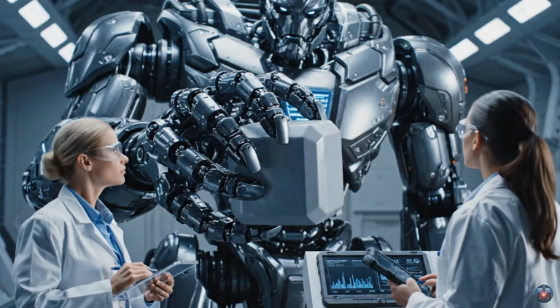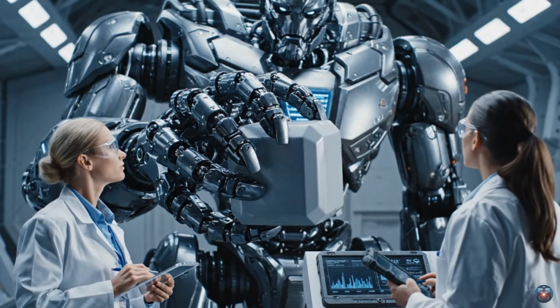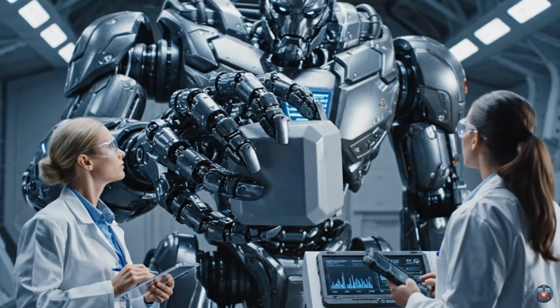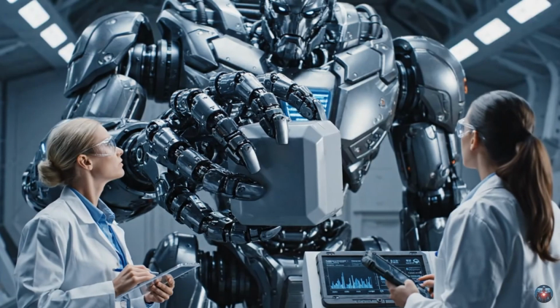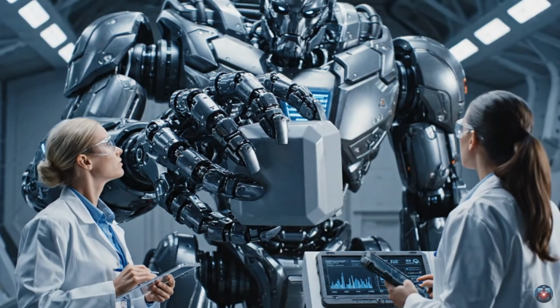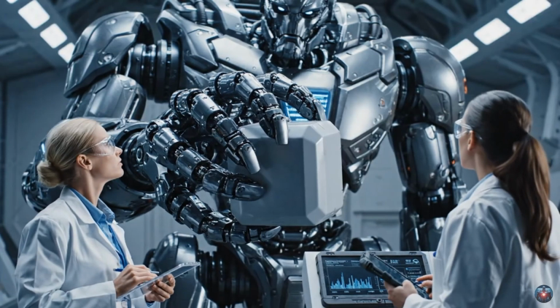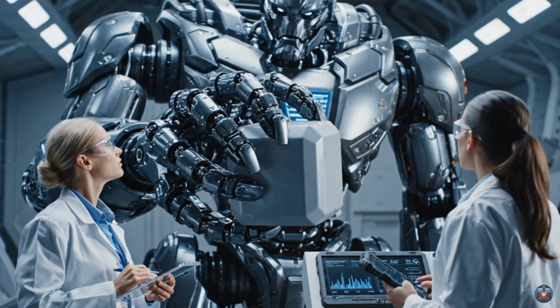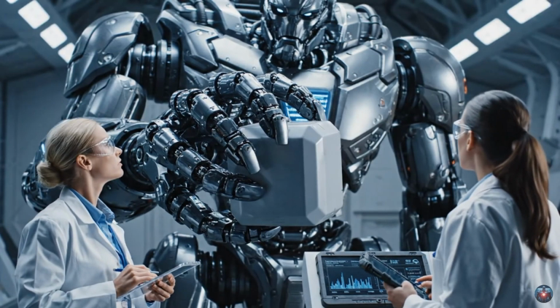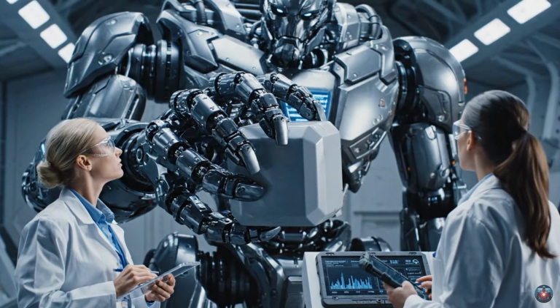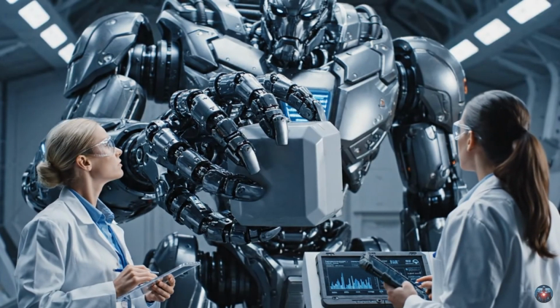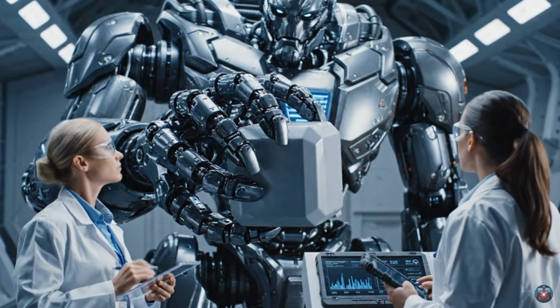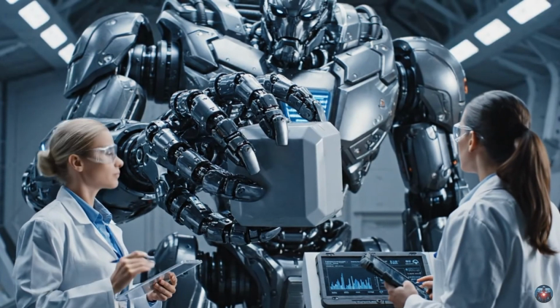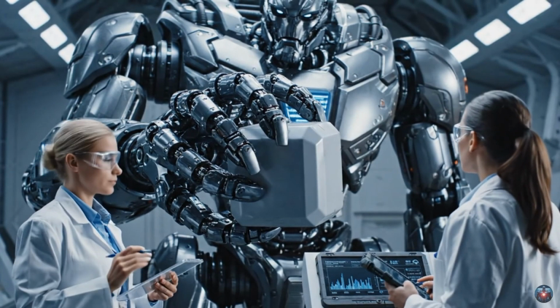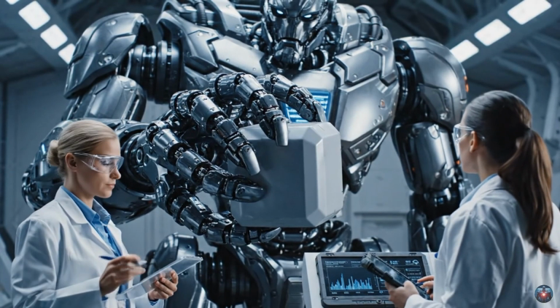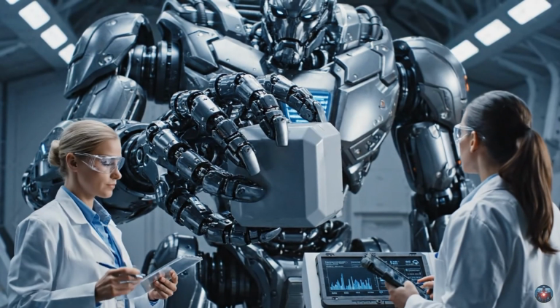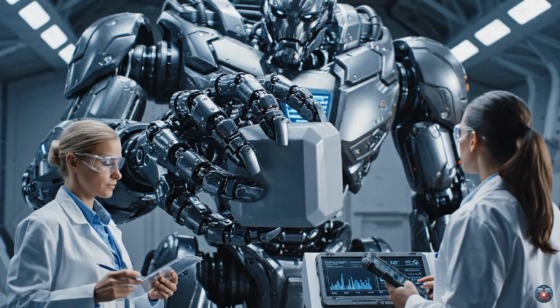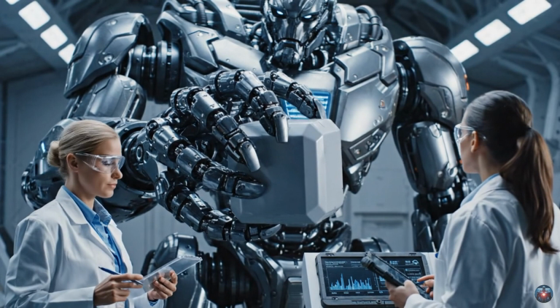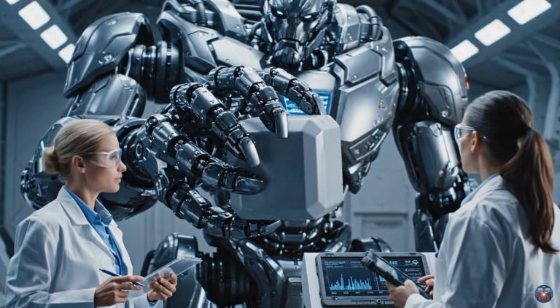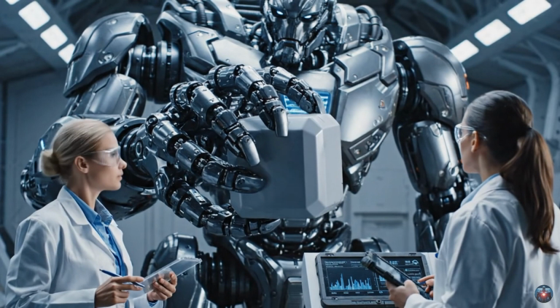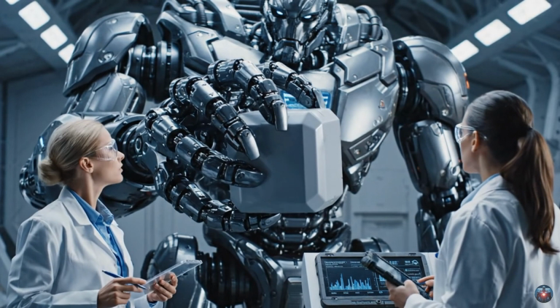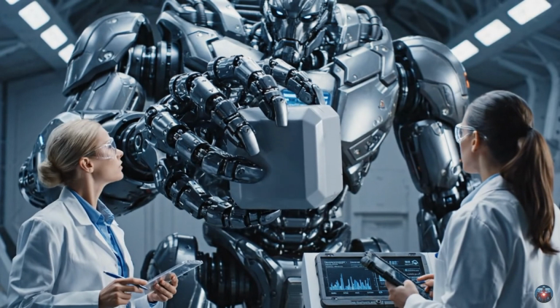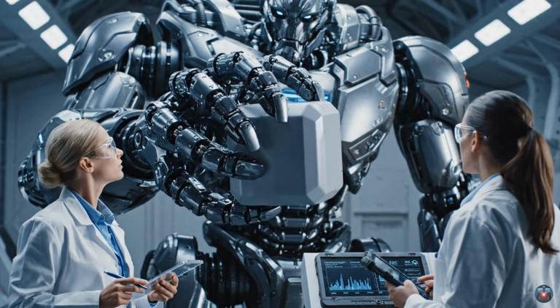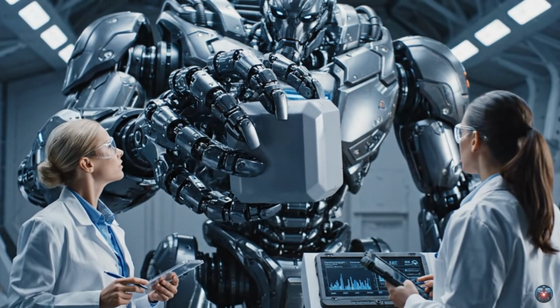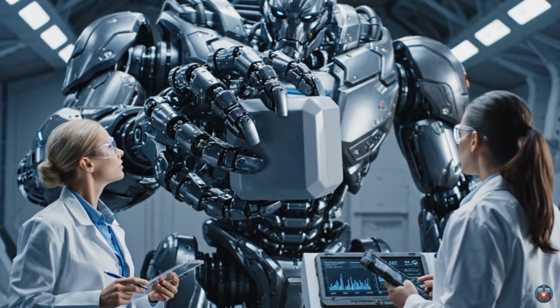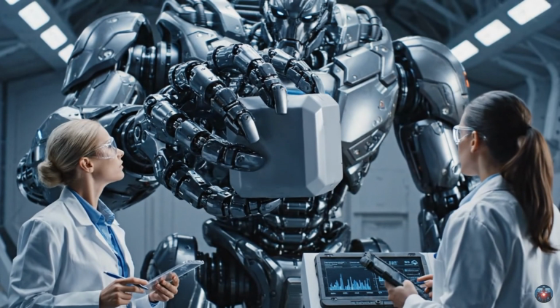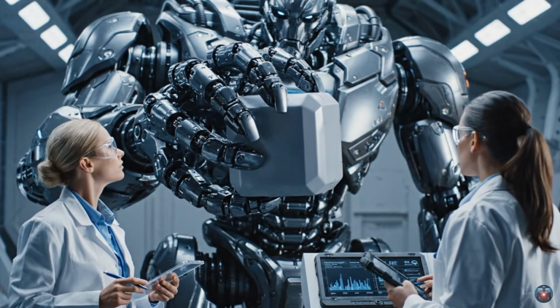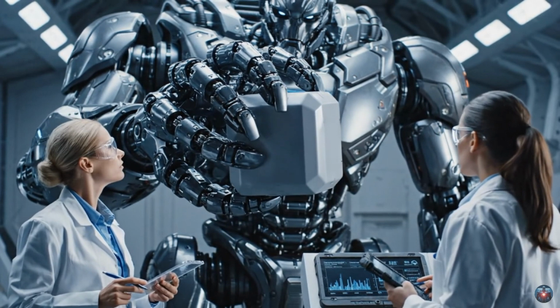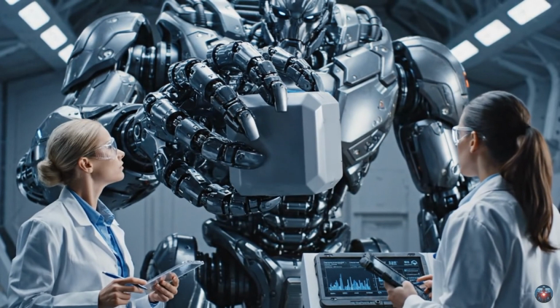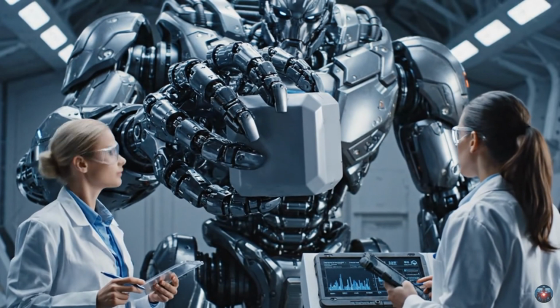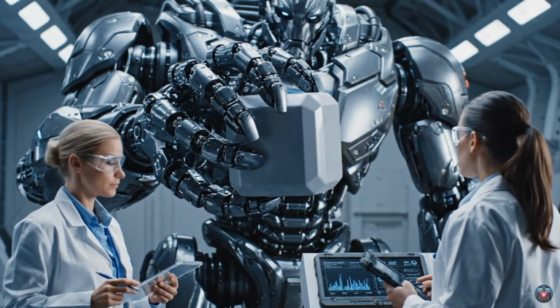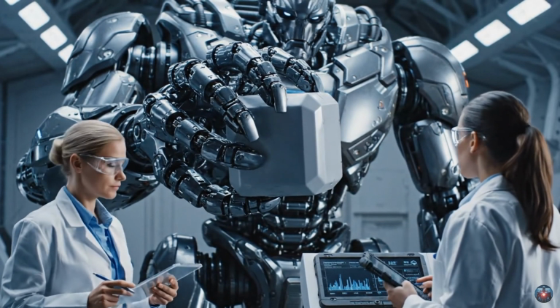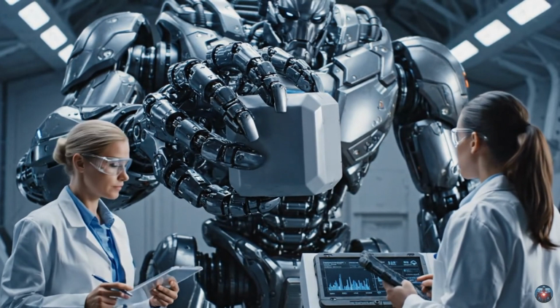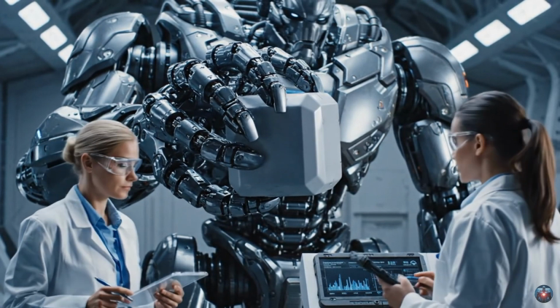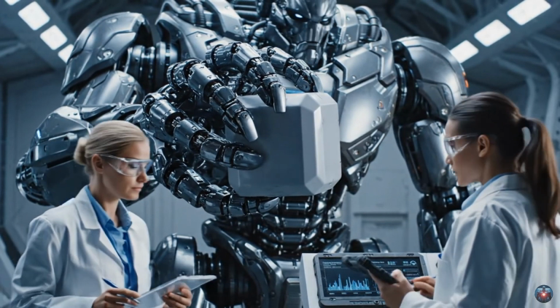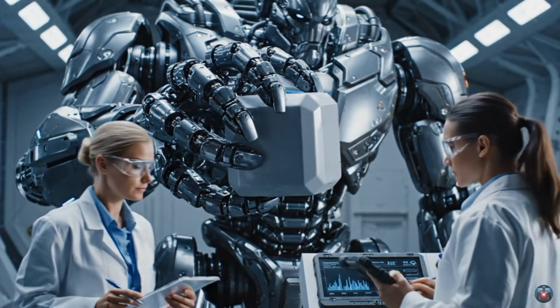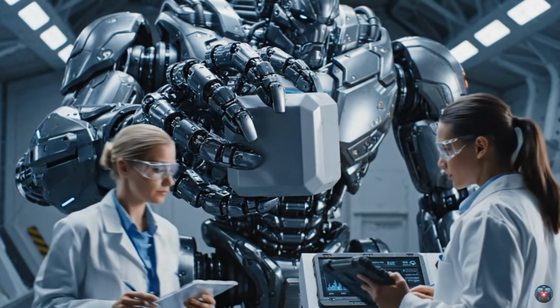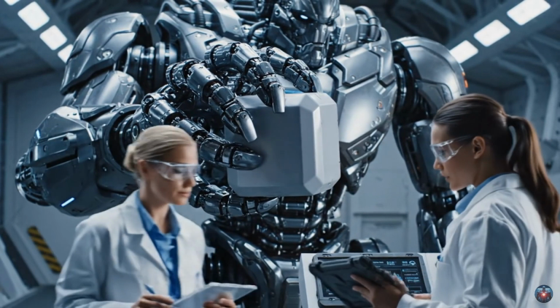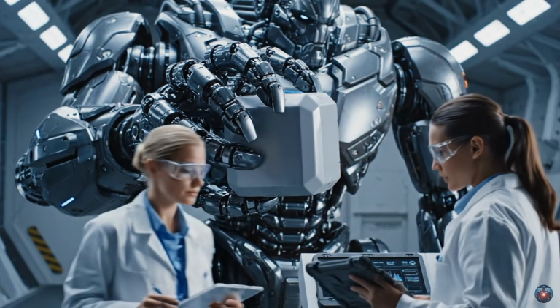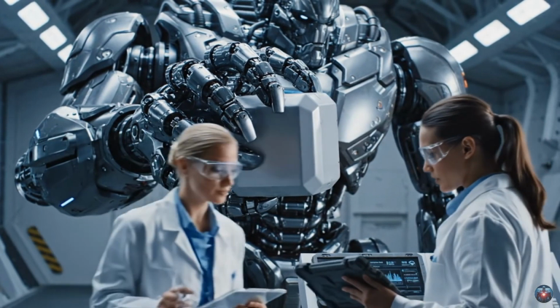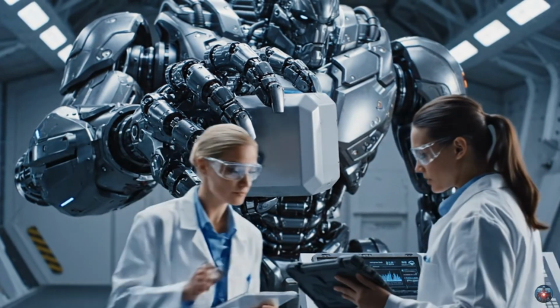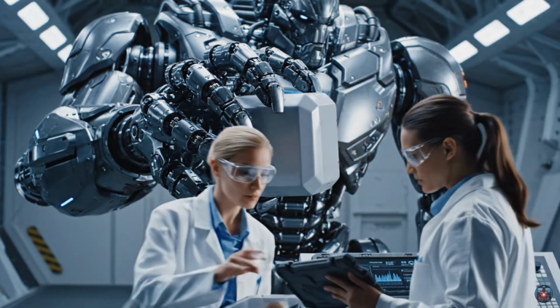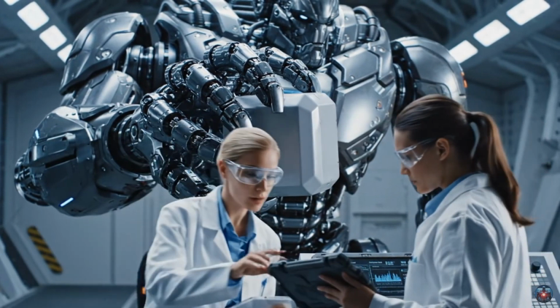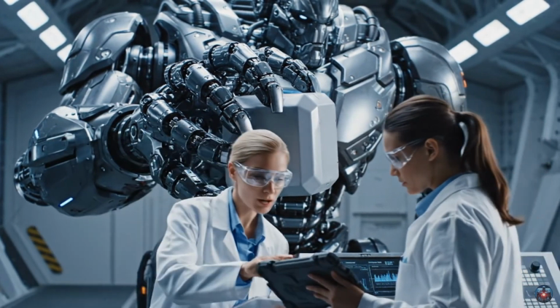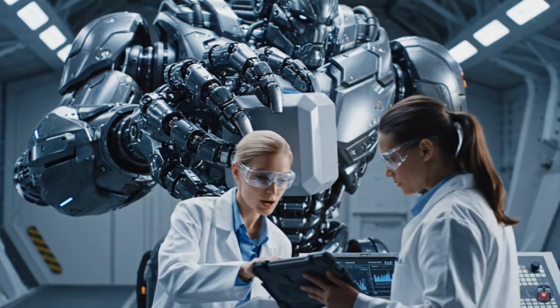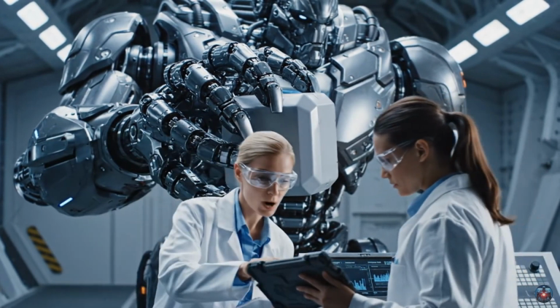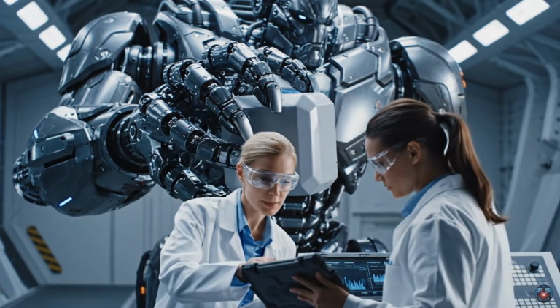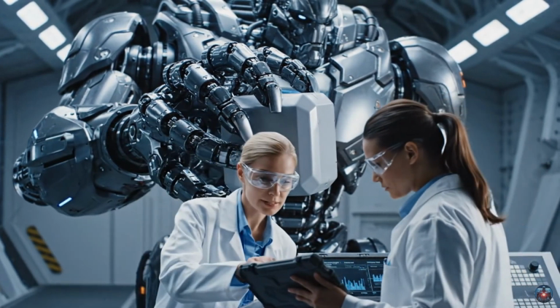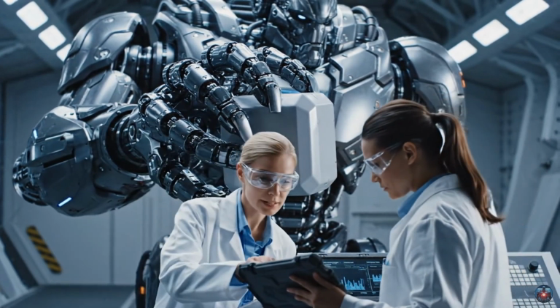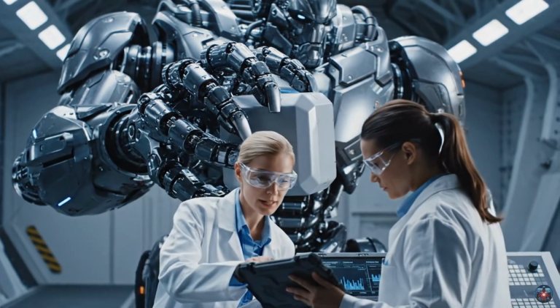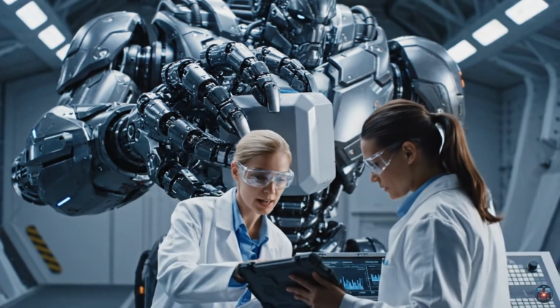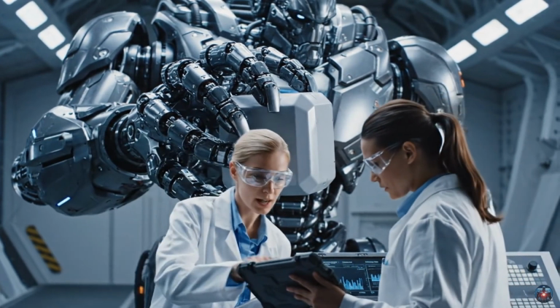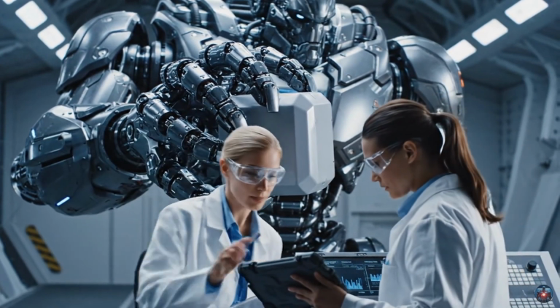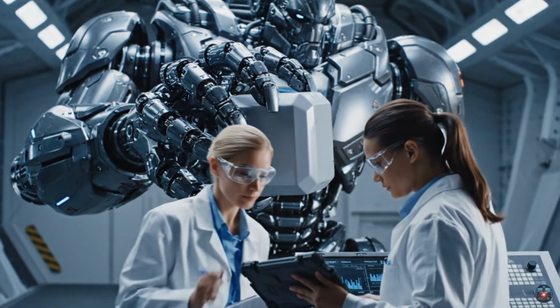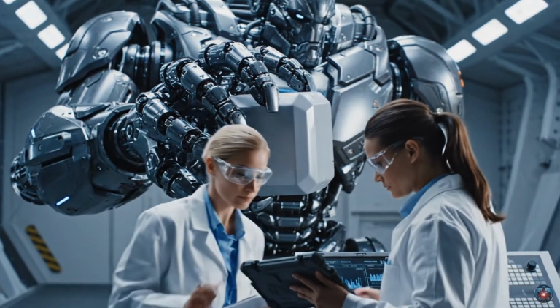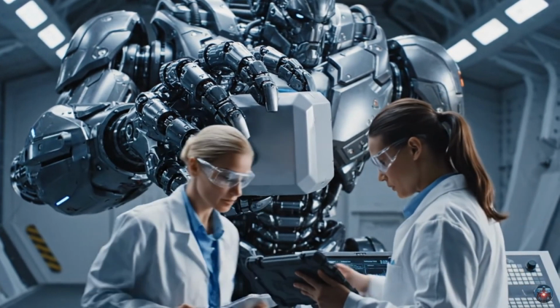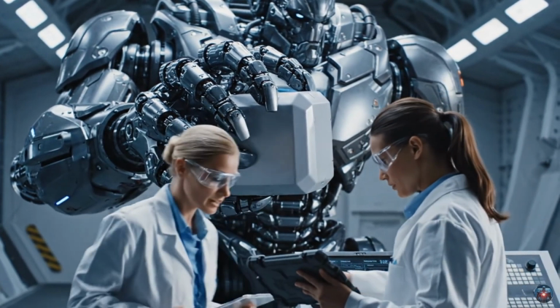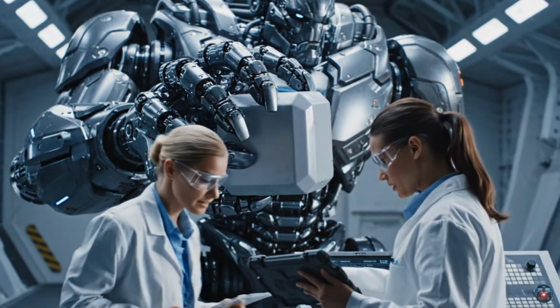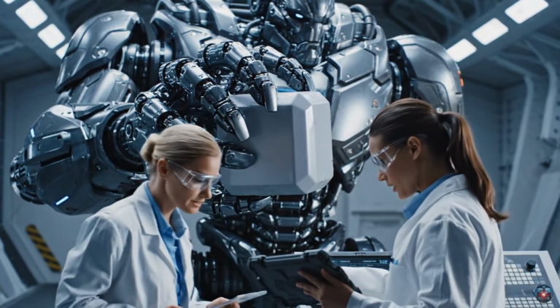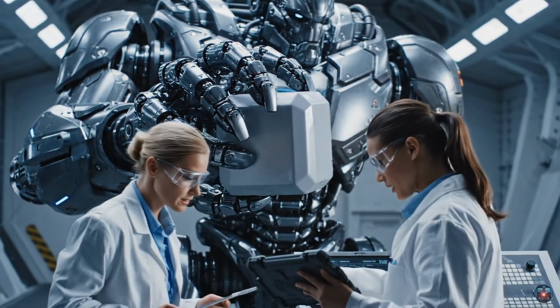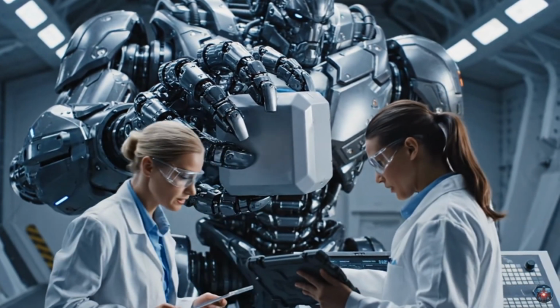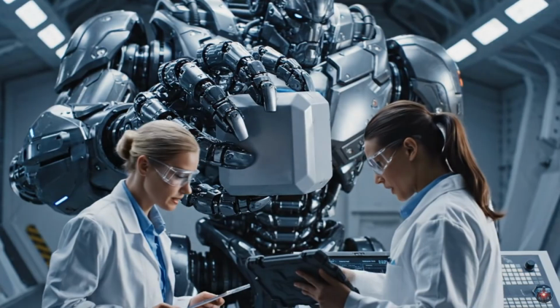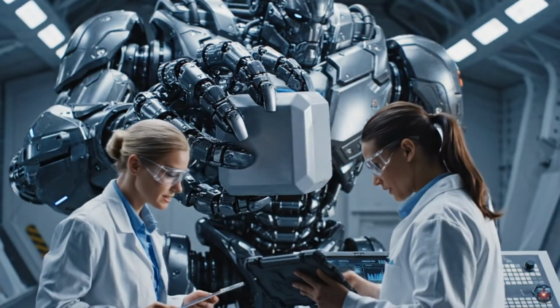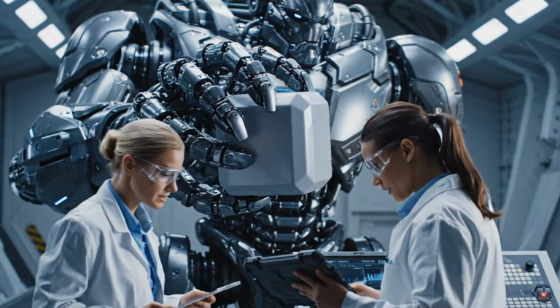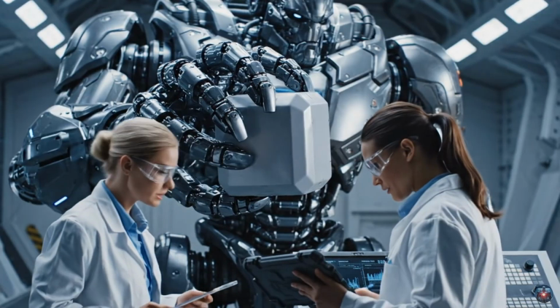The shoulder torque is slightly high on the left axis. Compensating now. Readings stabilizing.